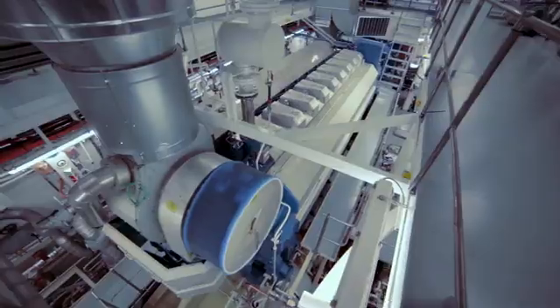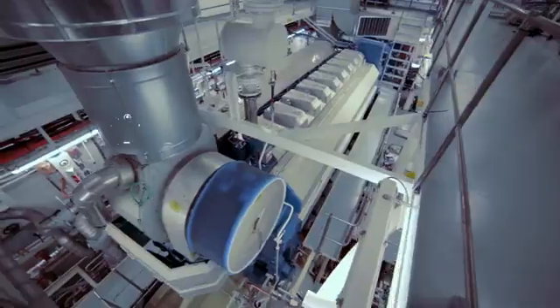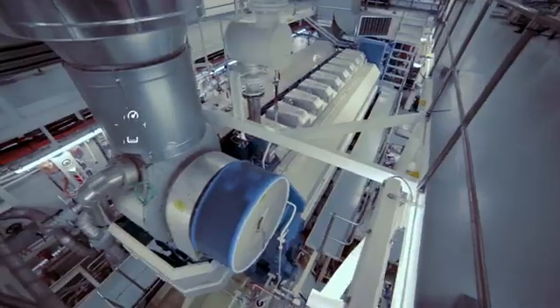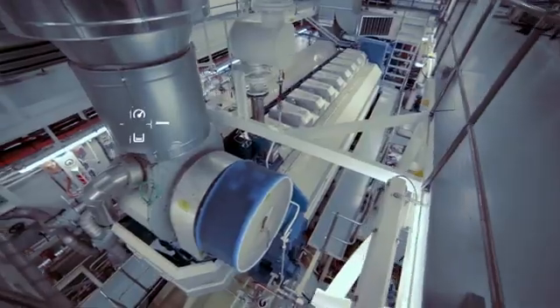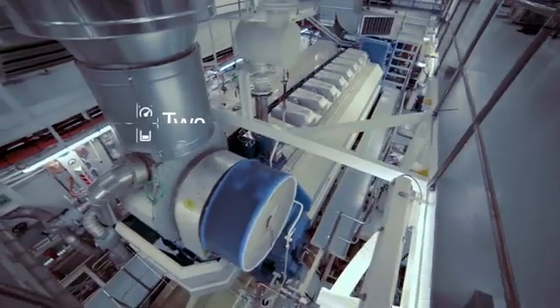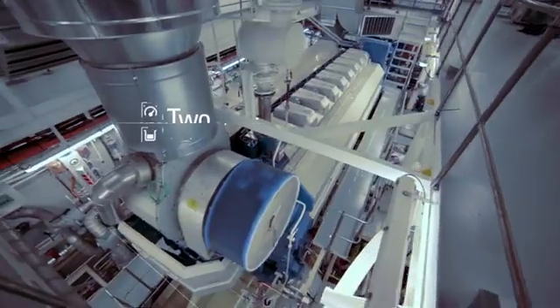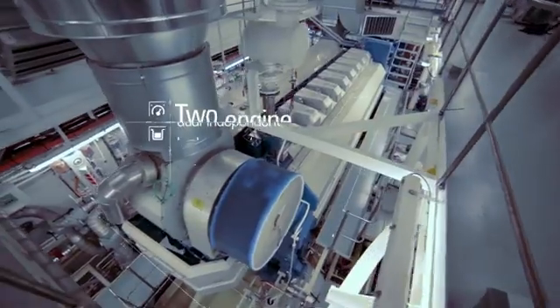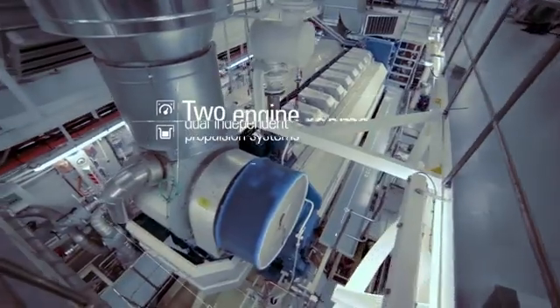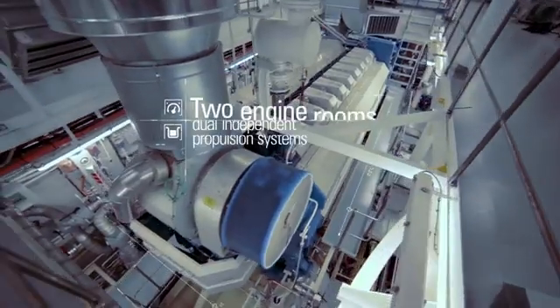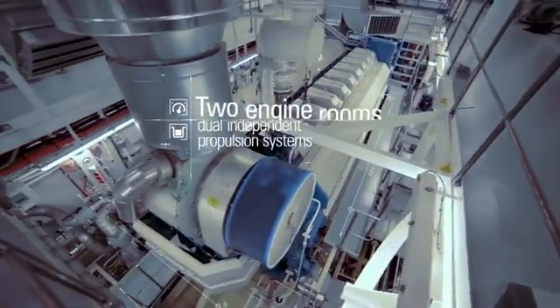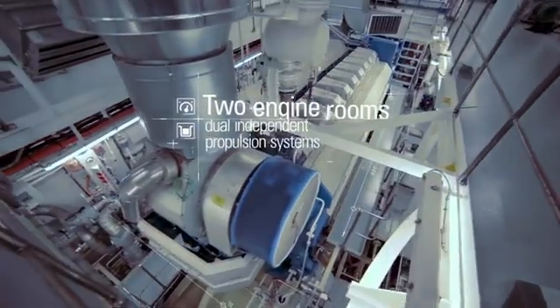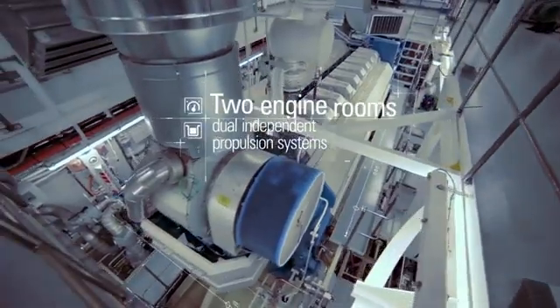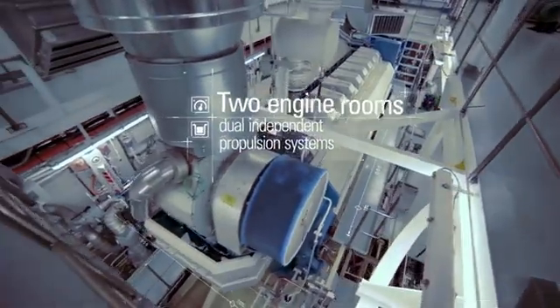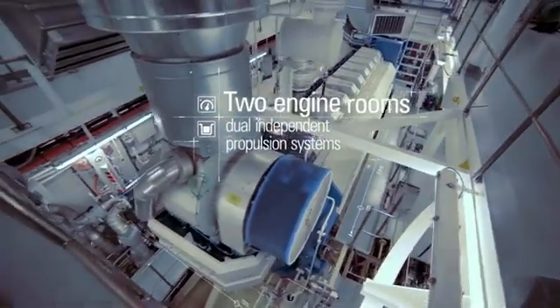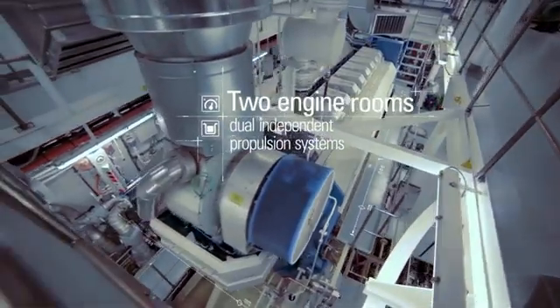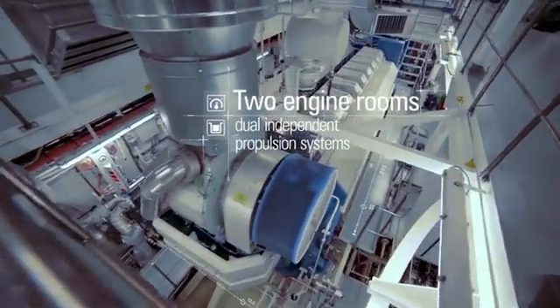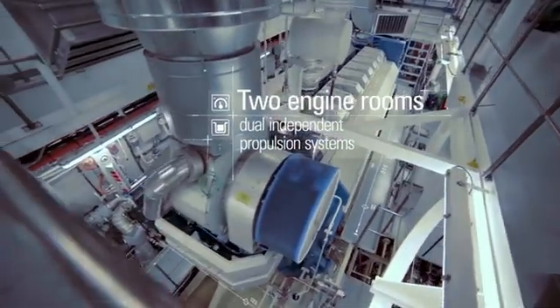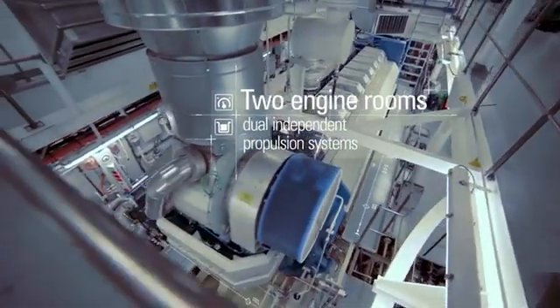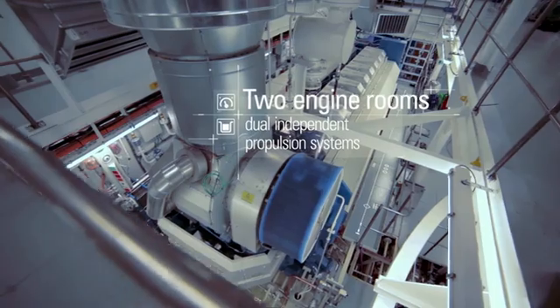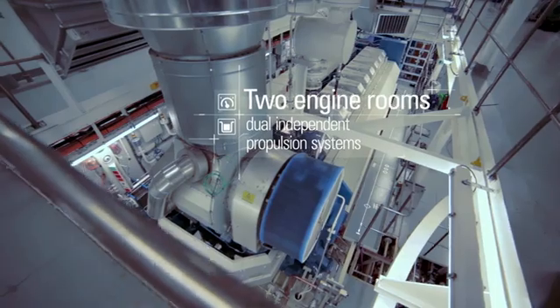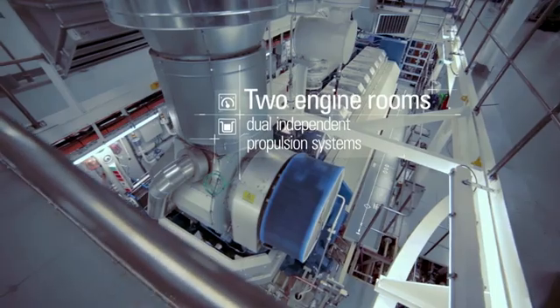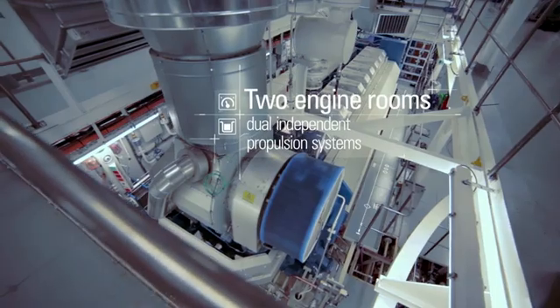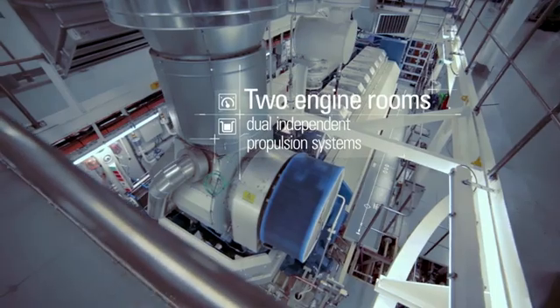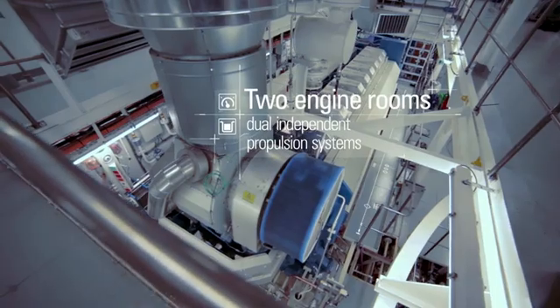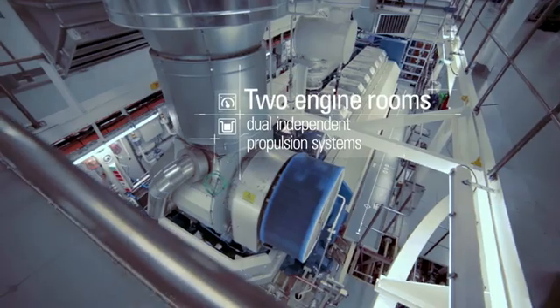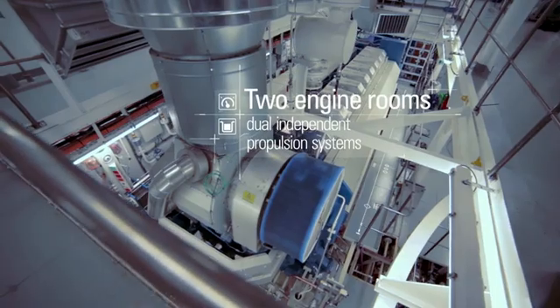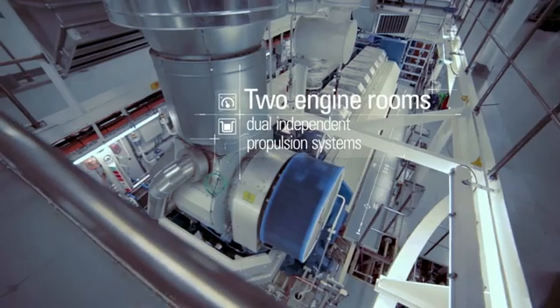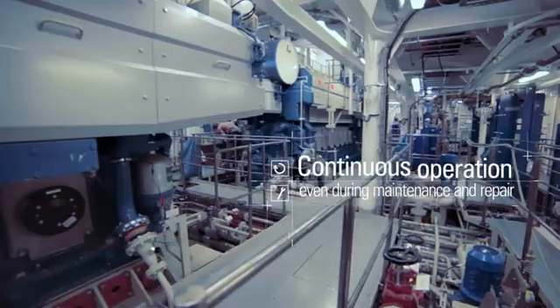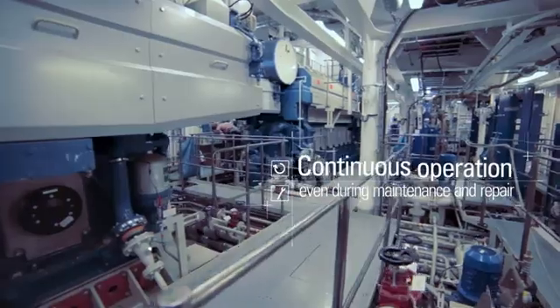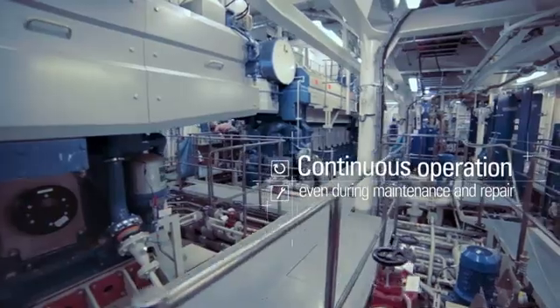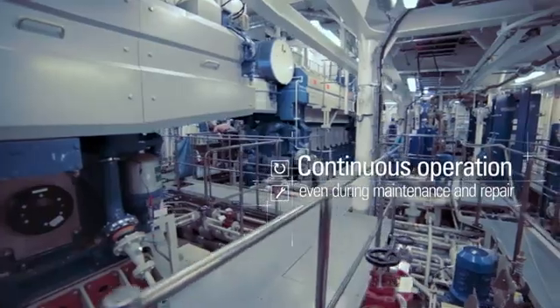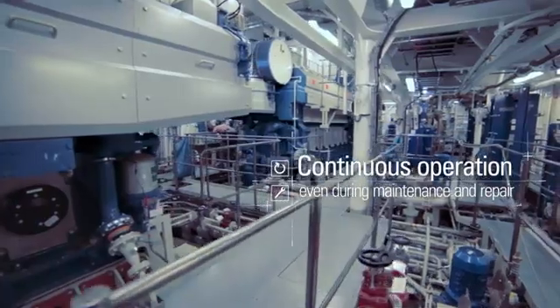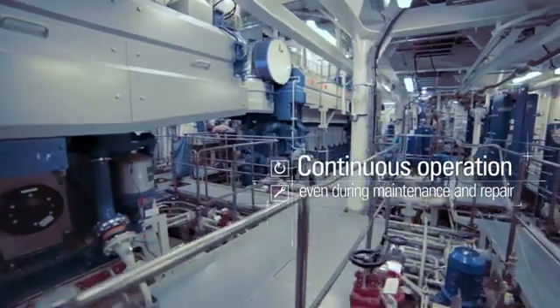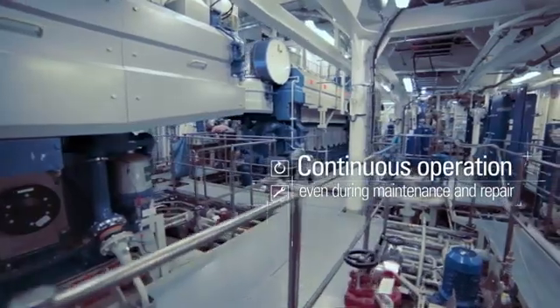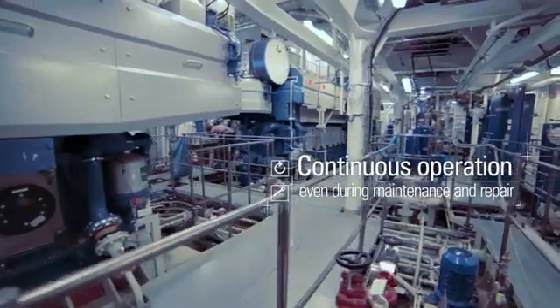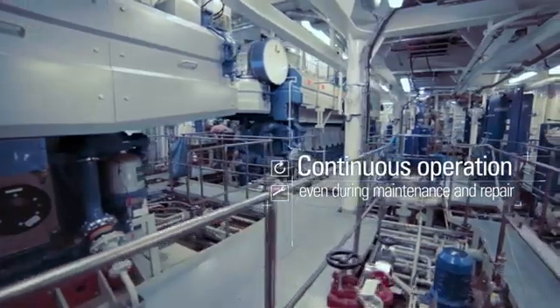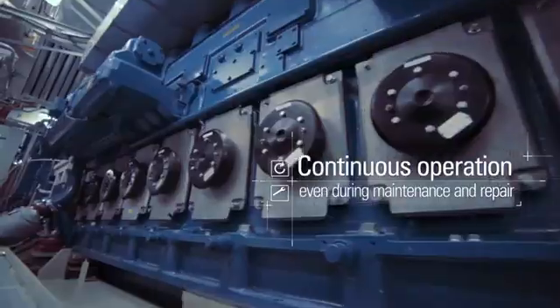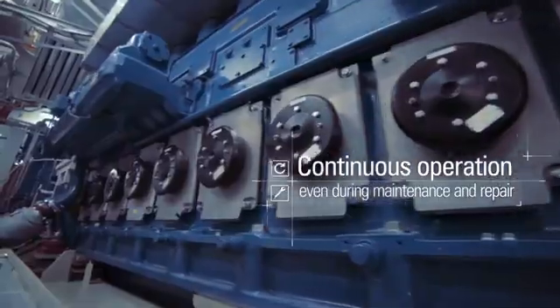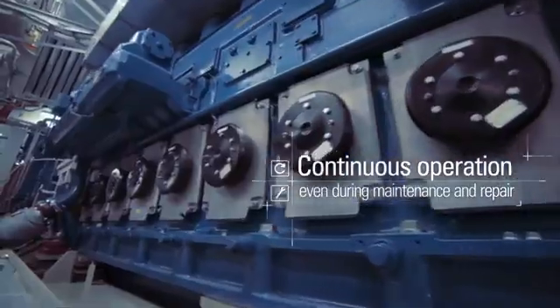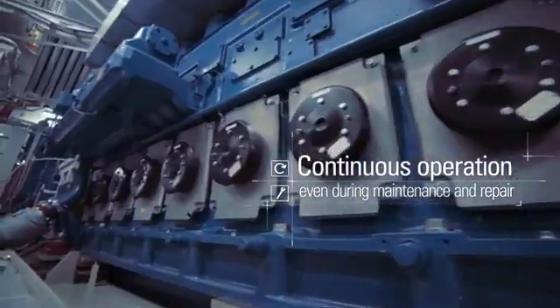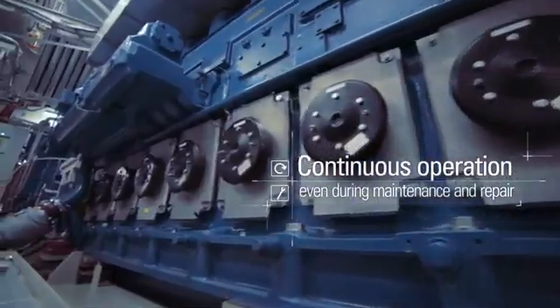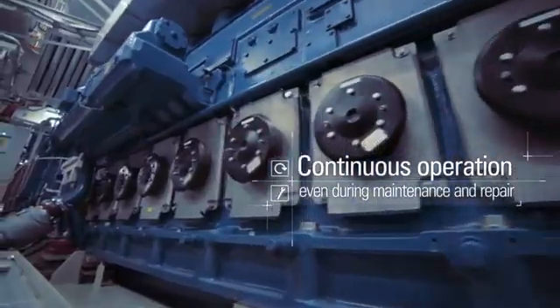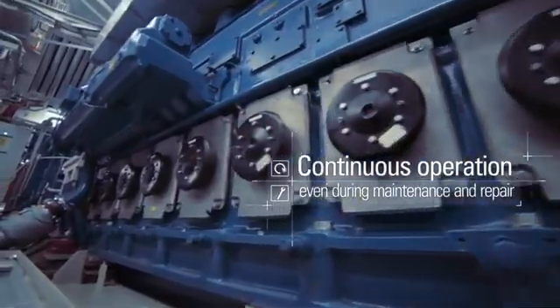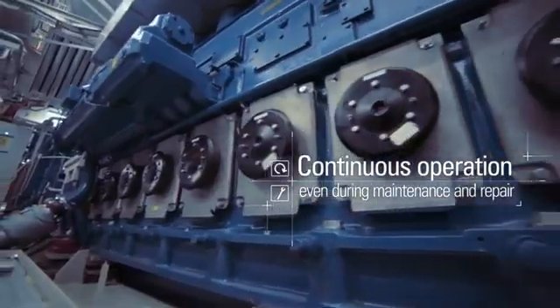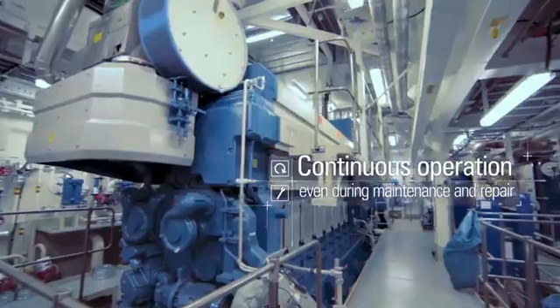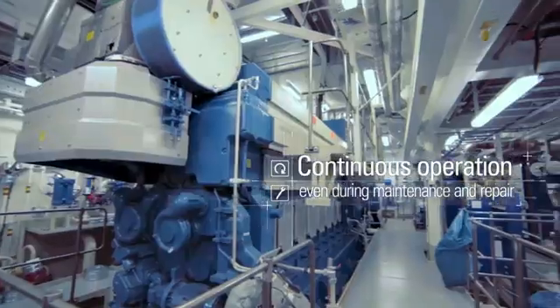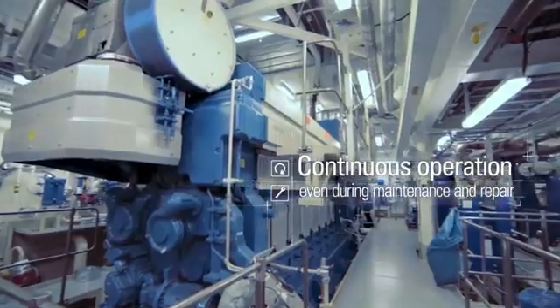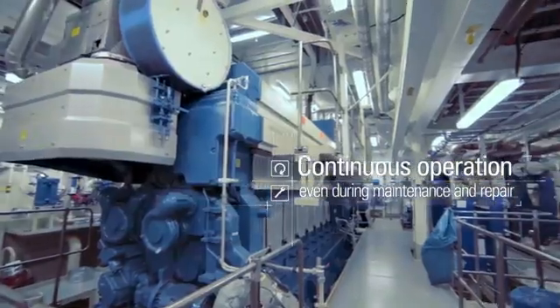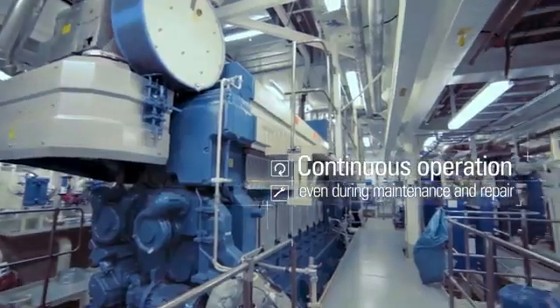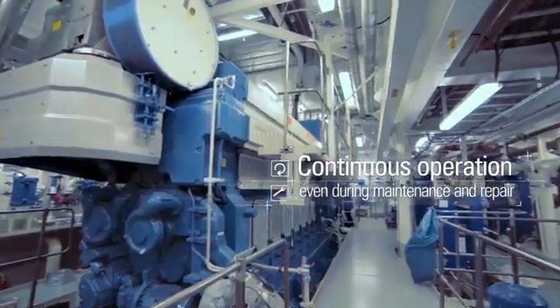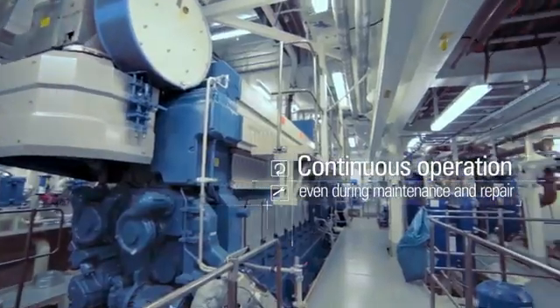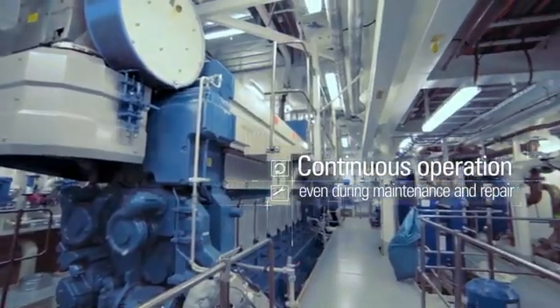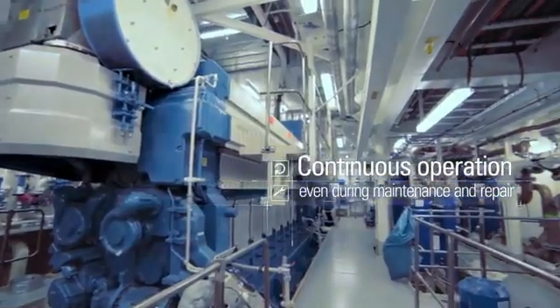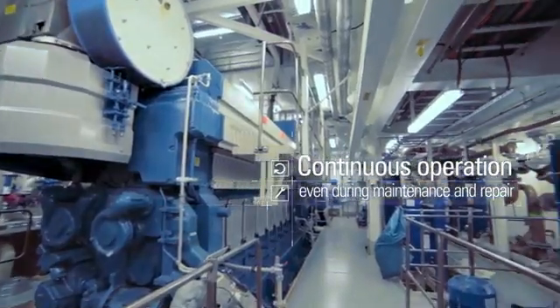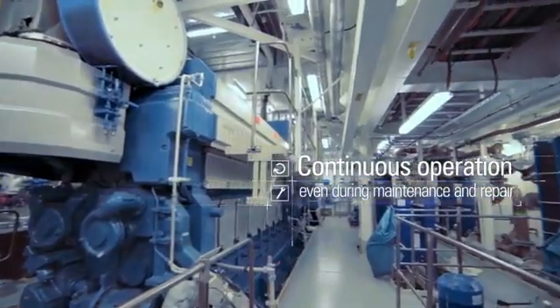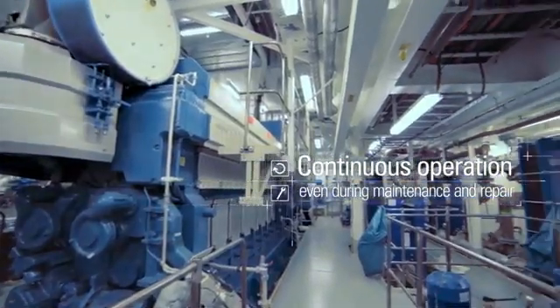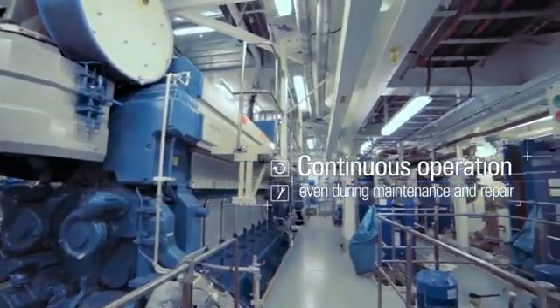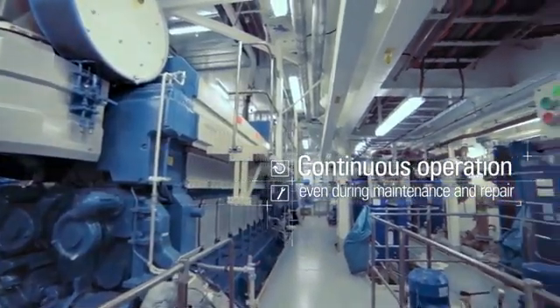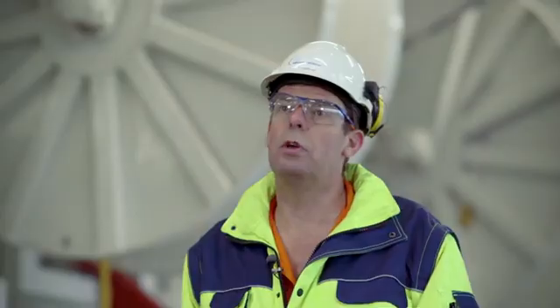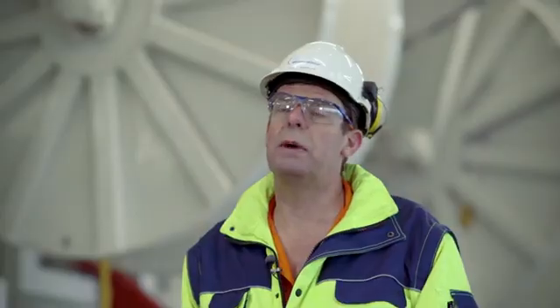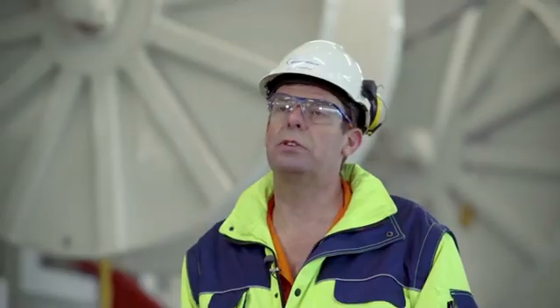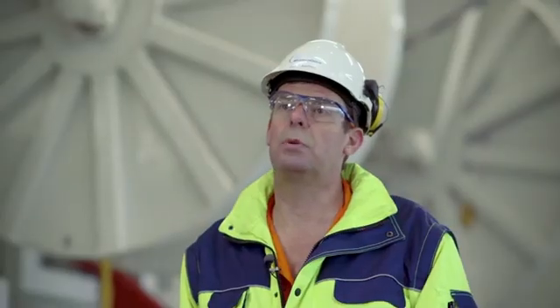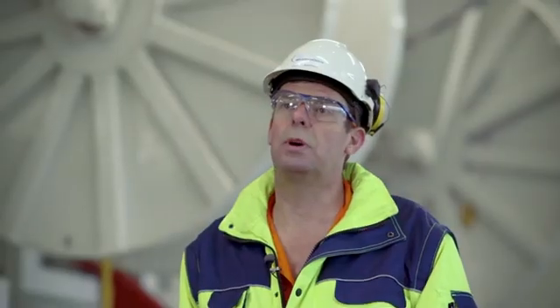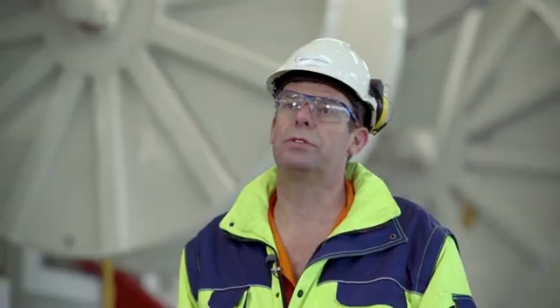This is the first vessel with dual independent propulsion systems, allowing uninterrupted seismic production no matter what.